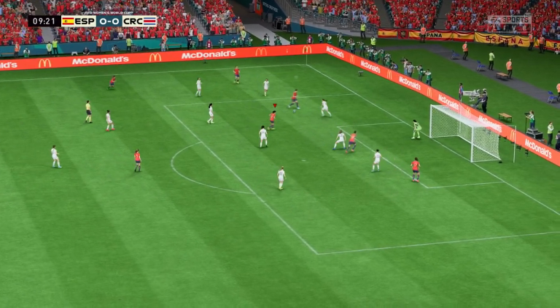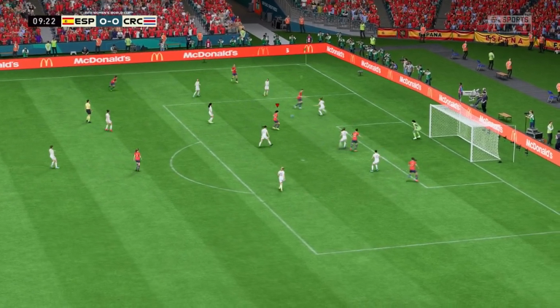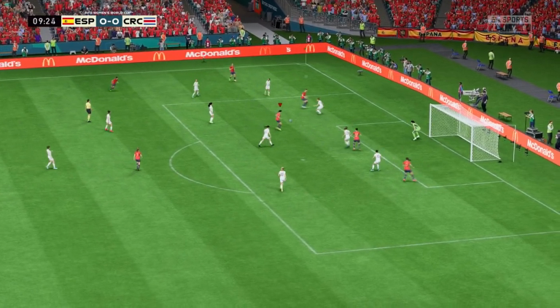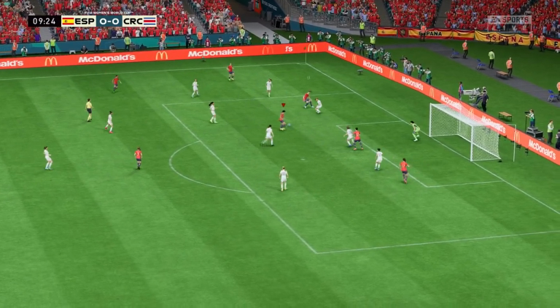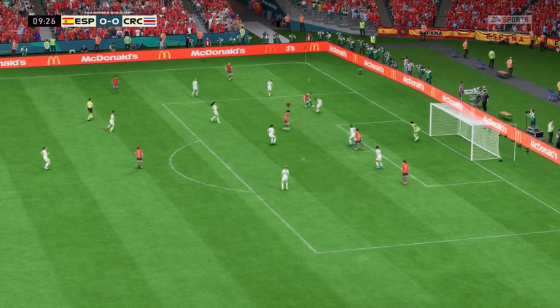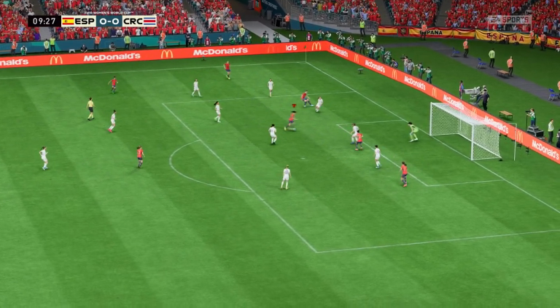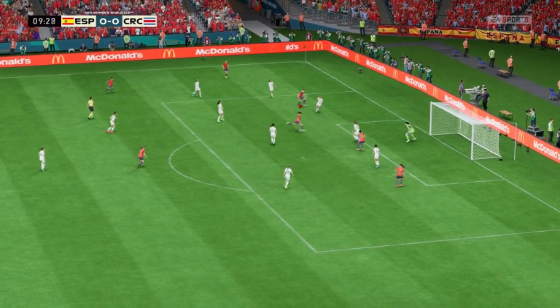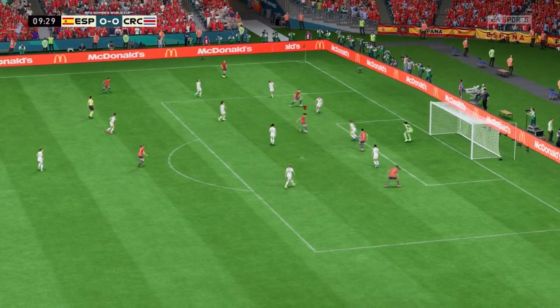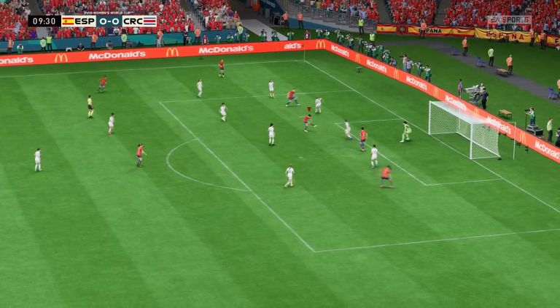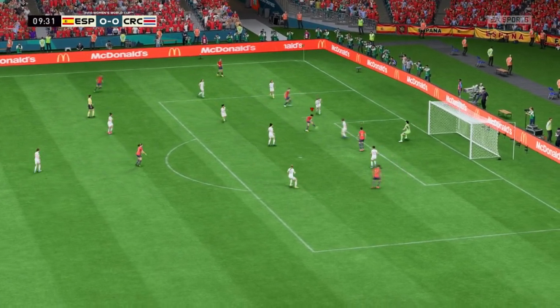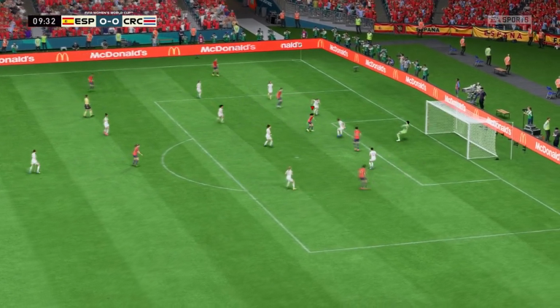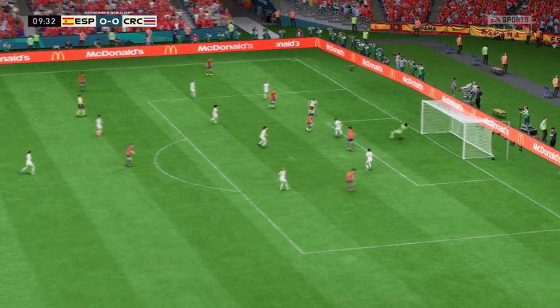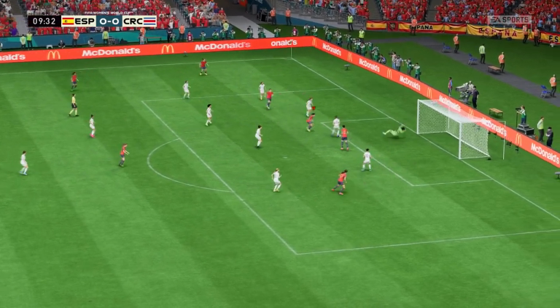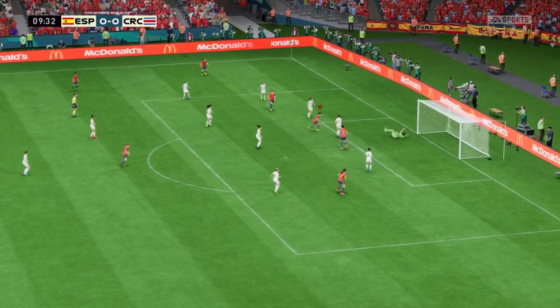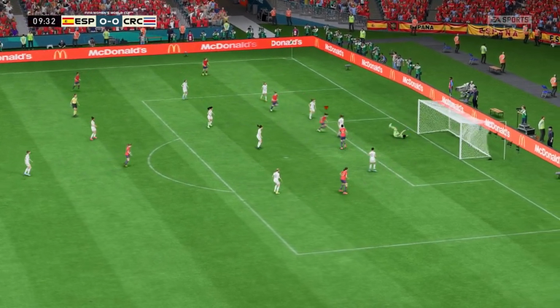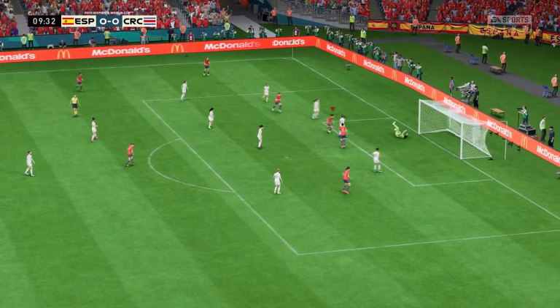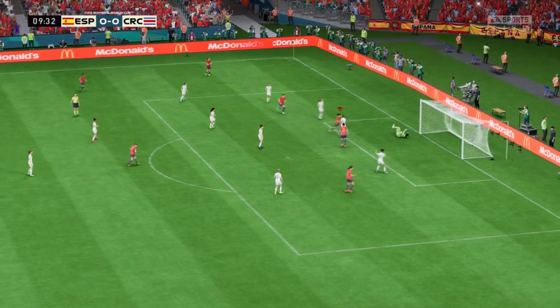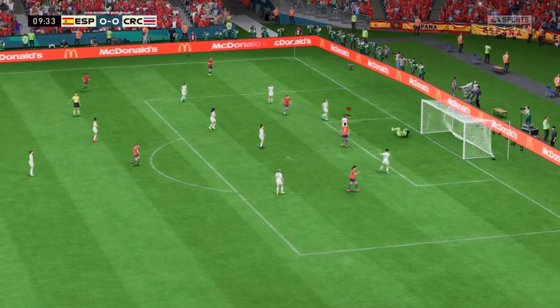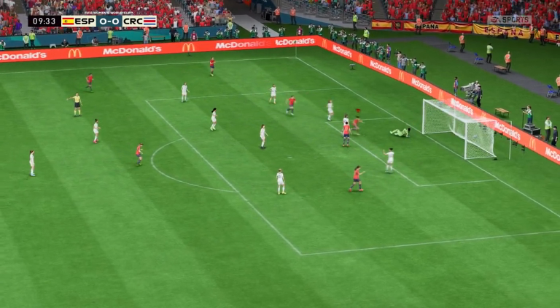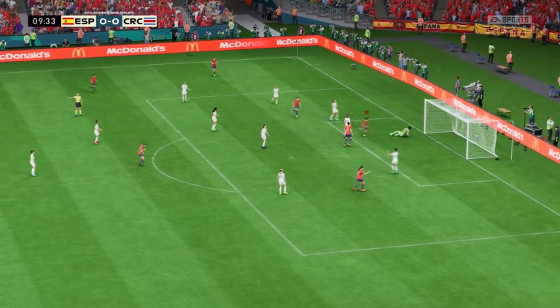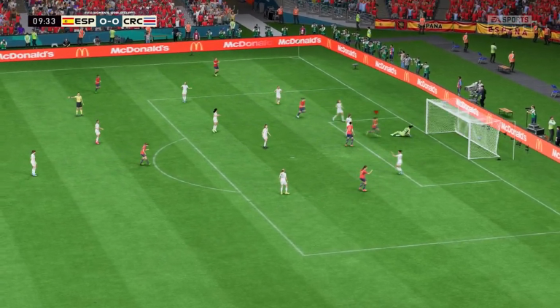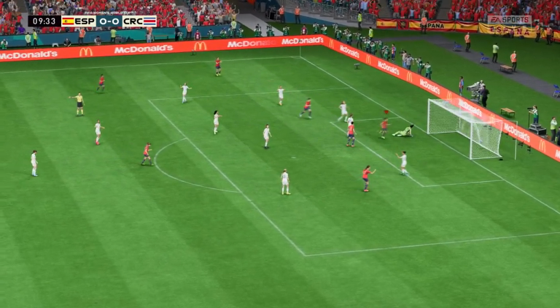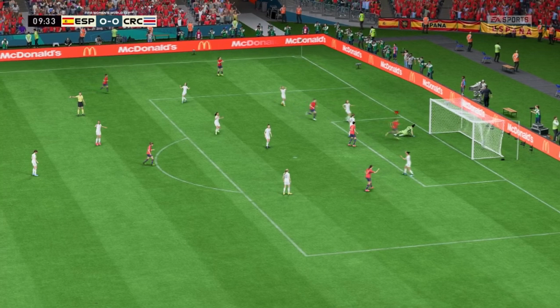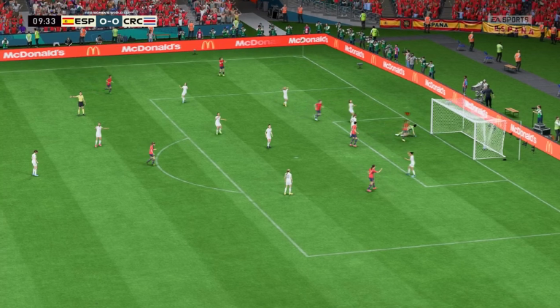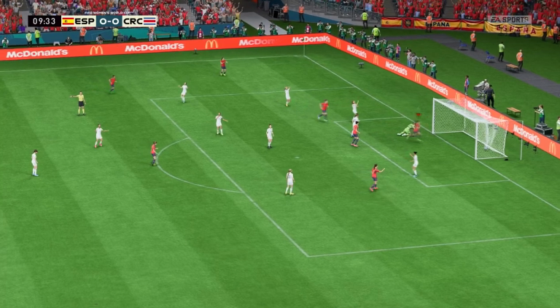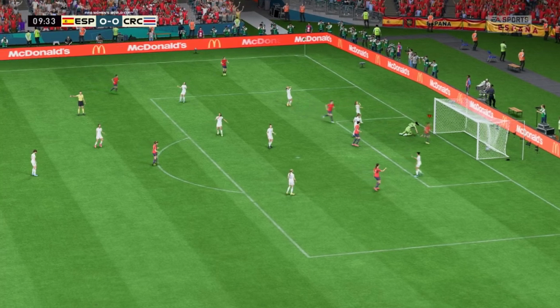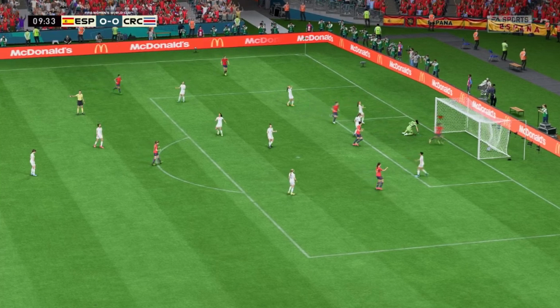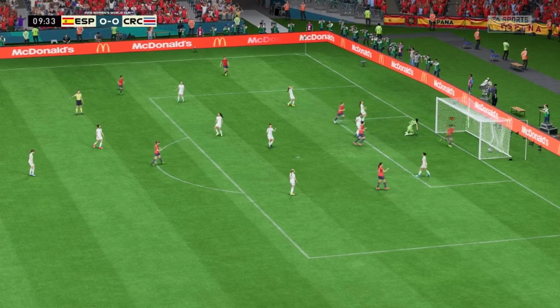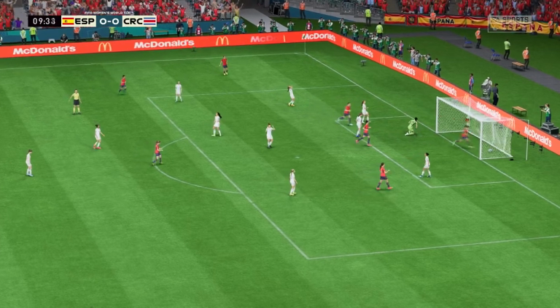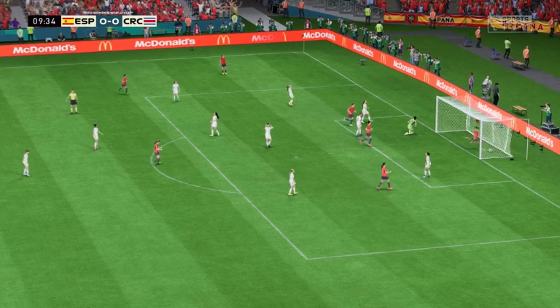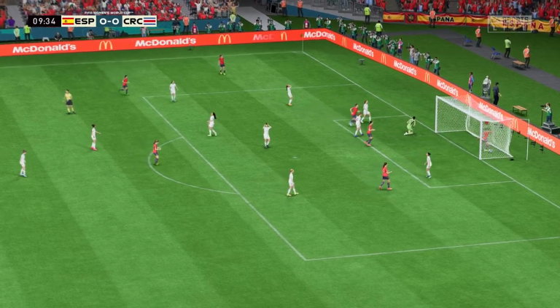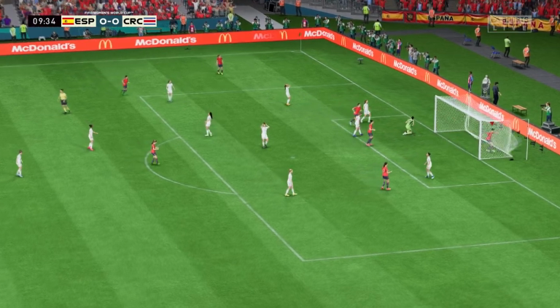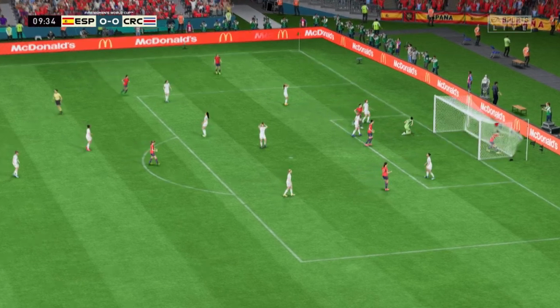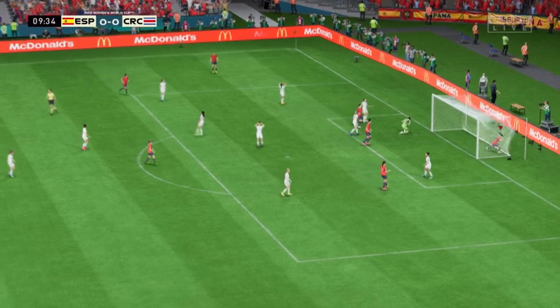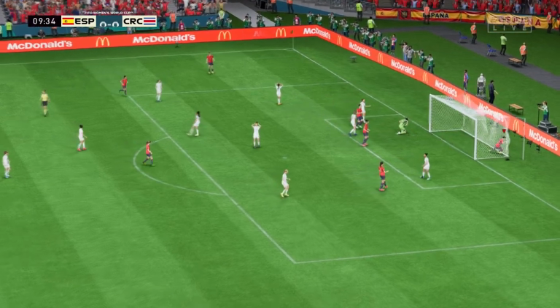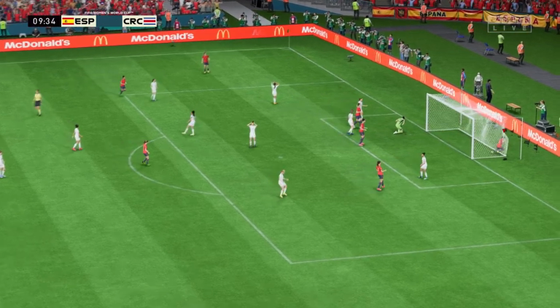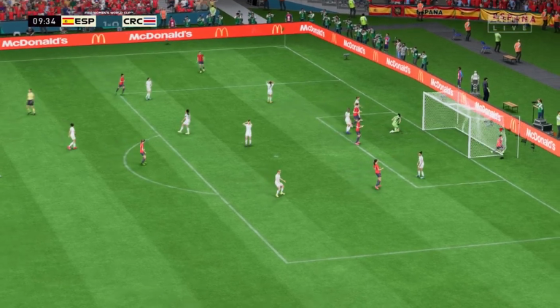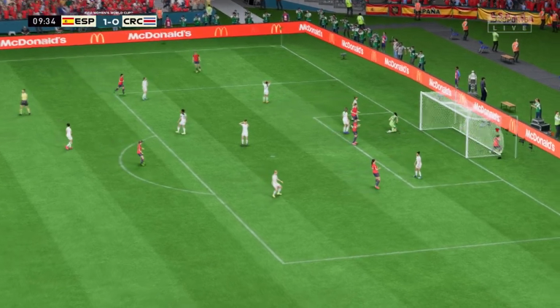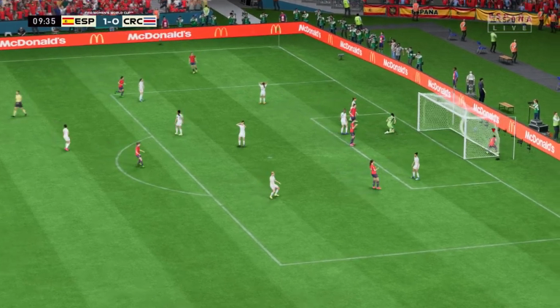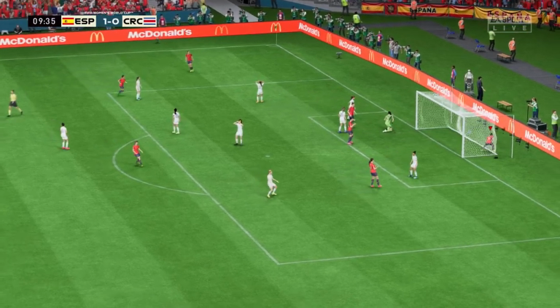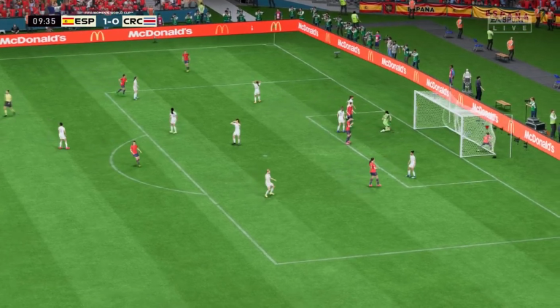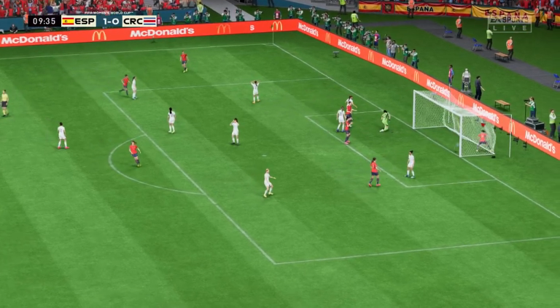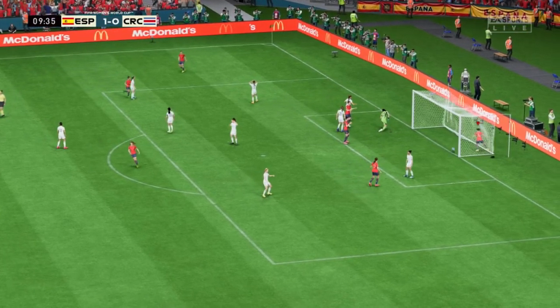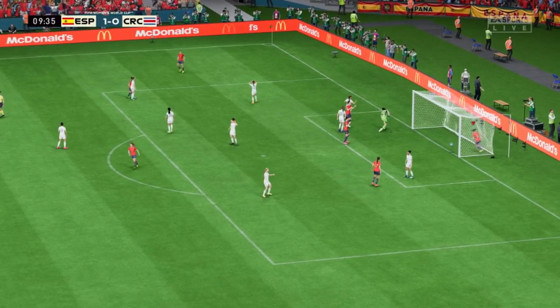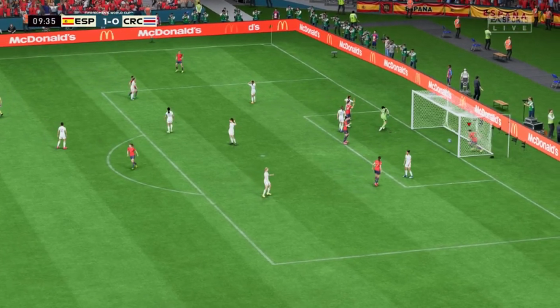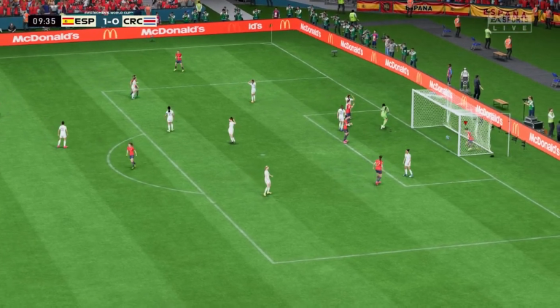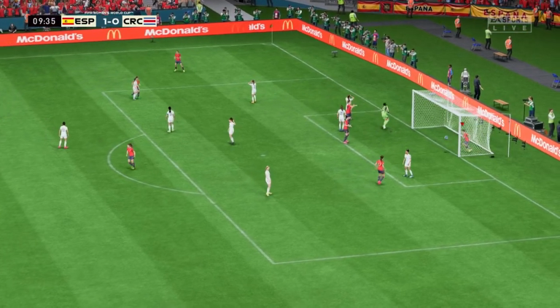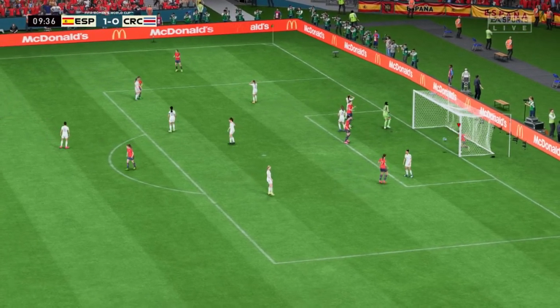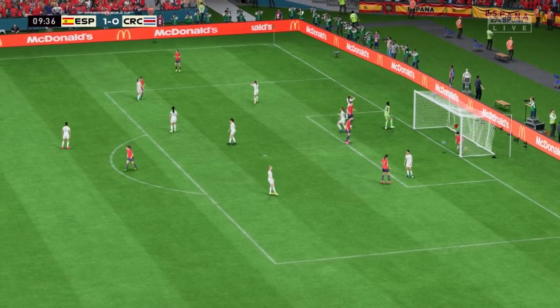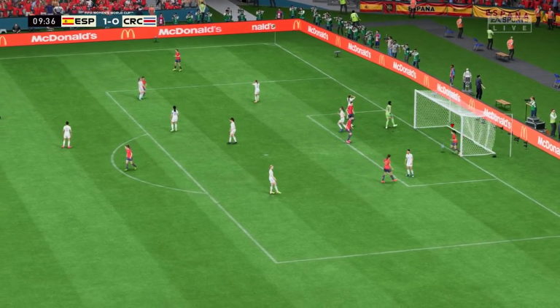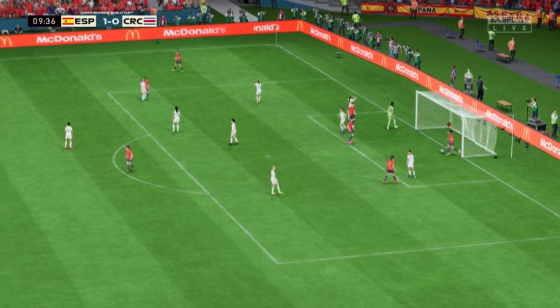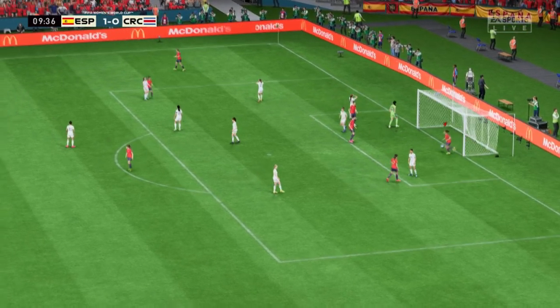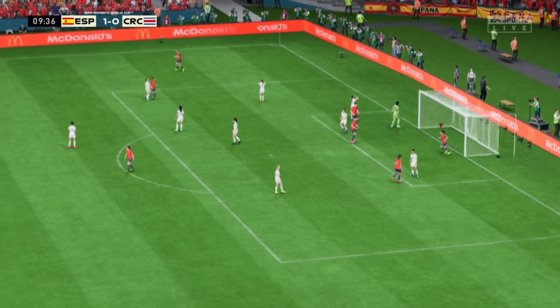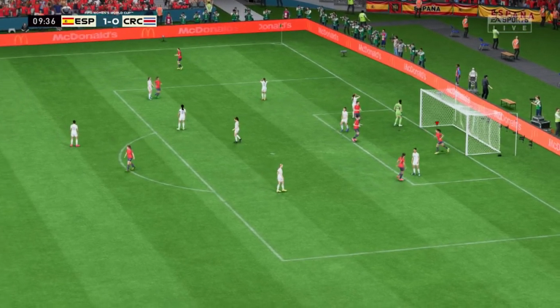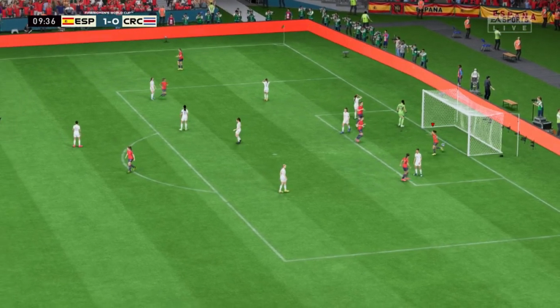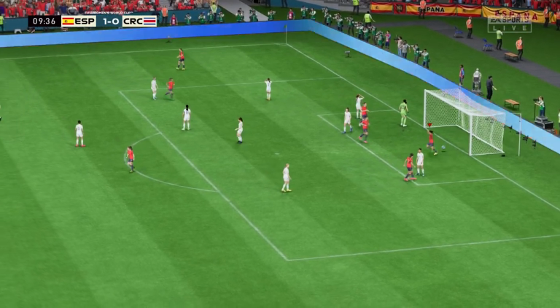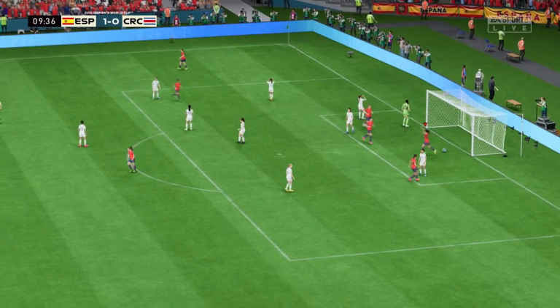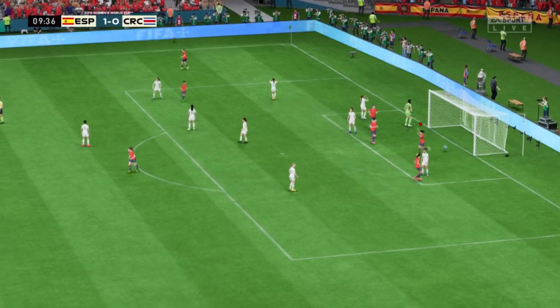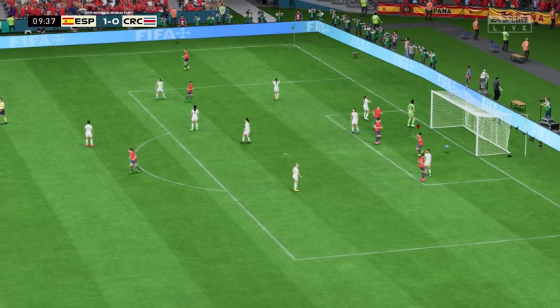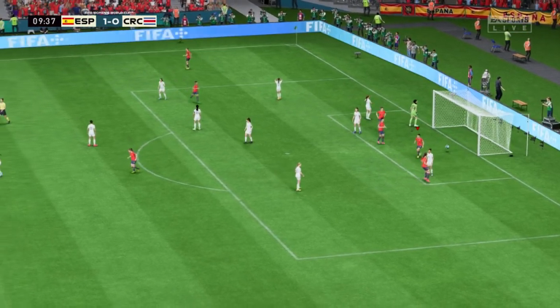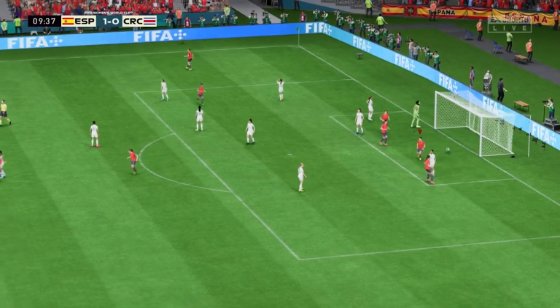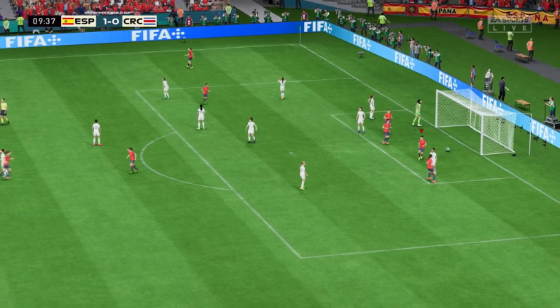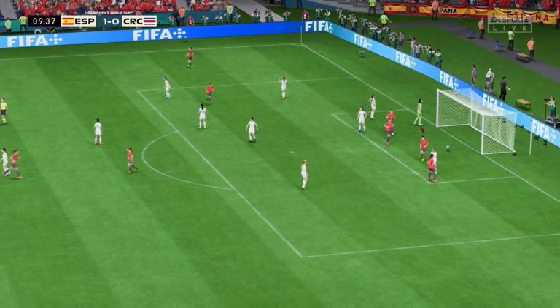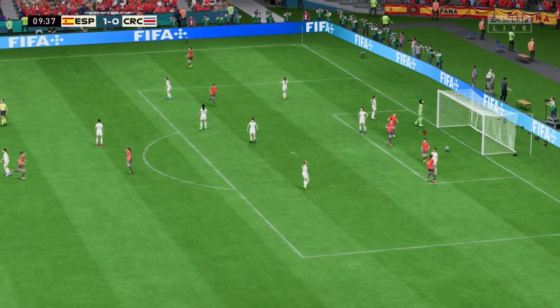A glorious chance, and a goal it is! No long wait for the opener today.